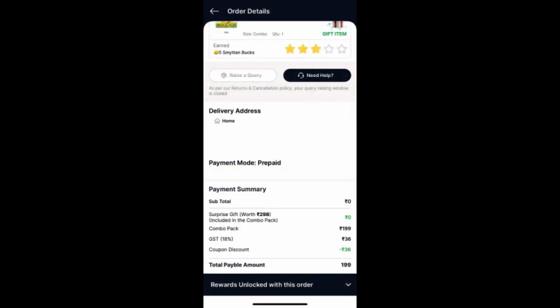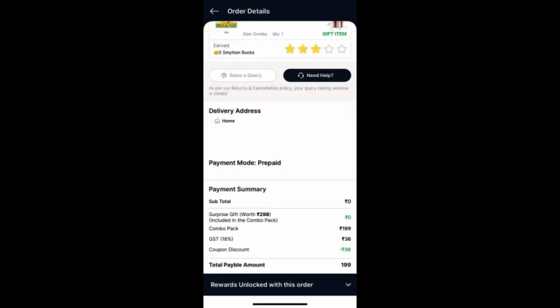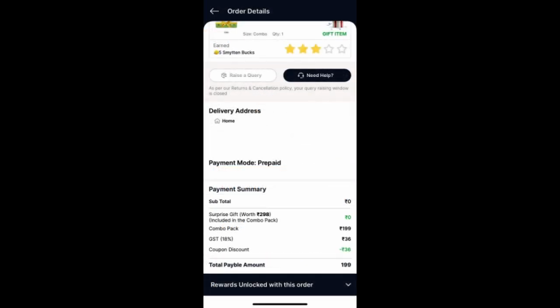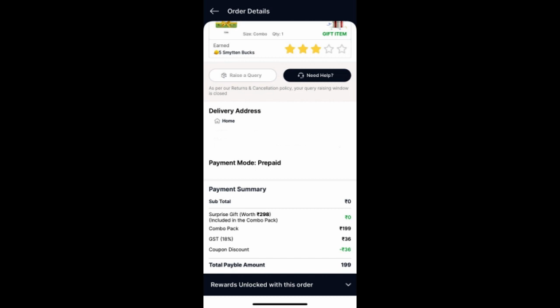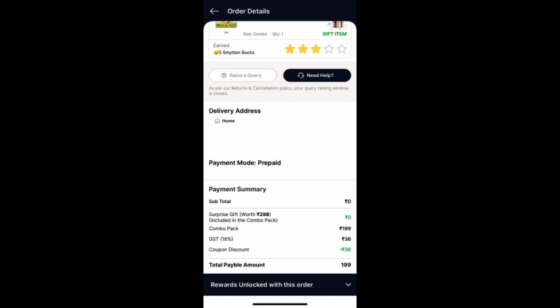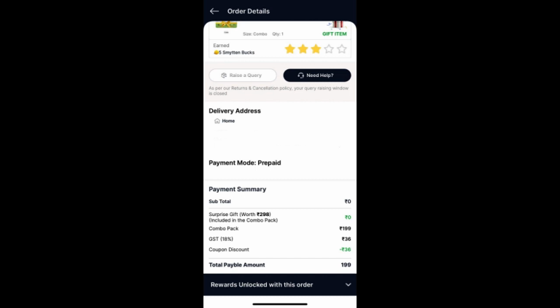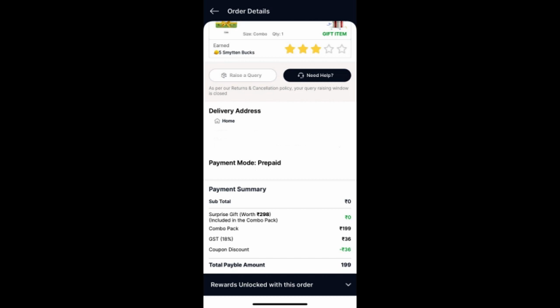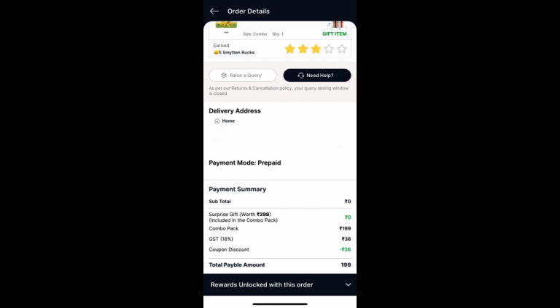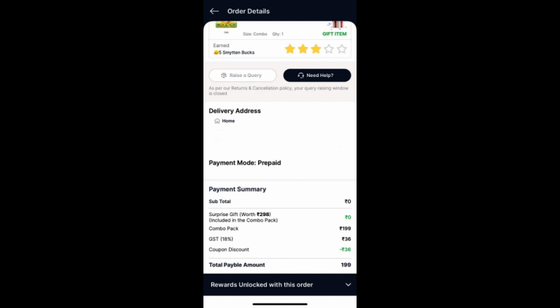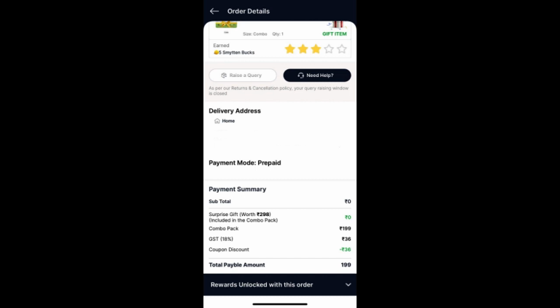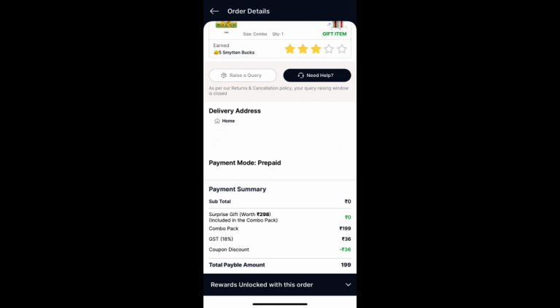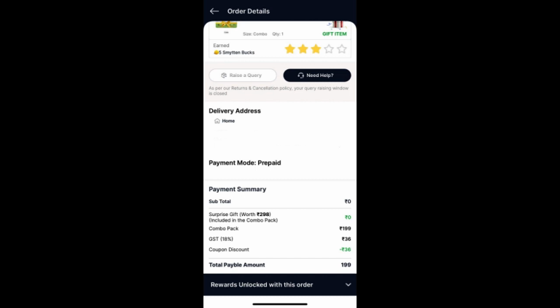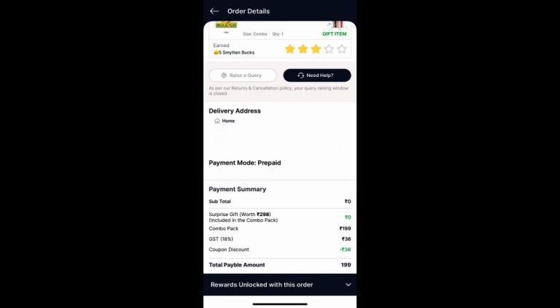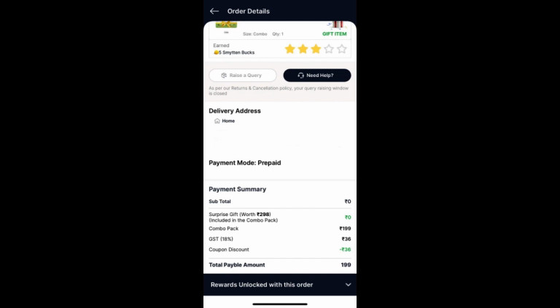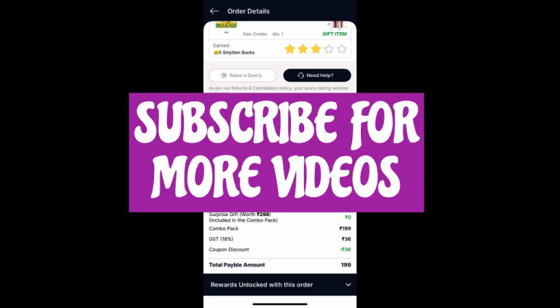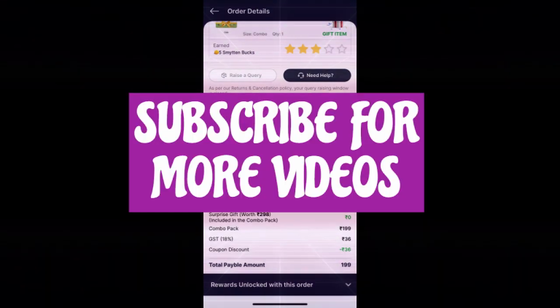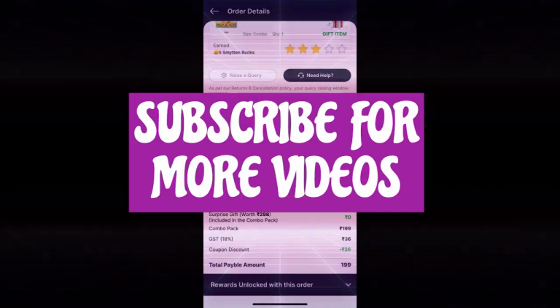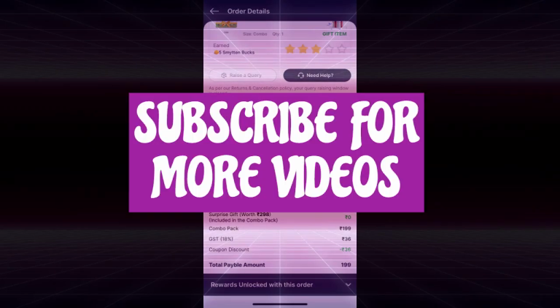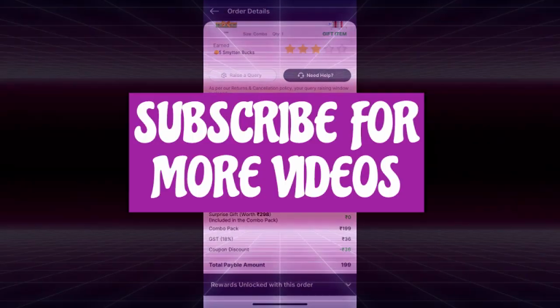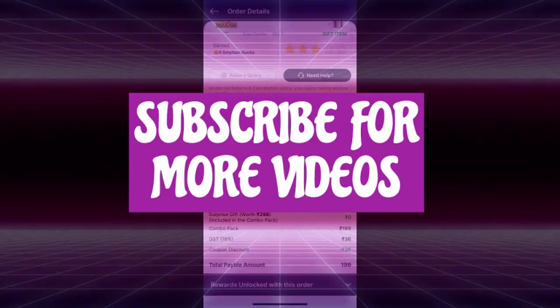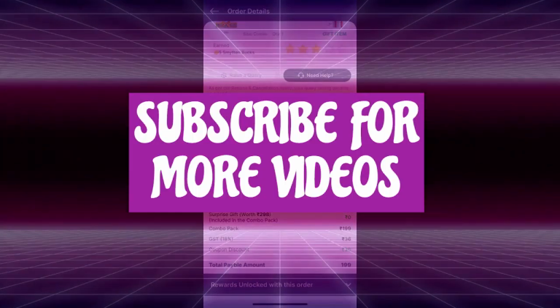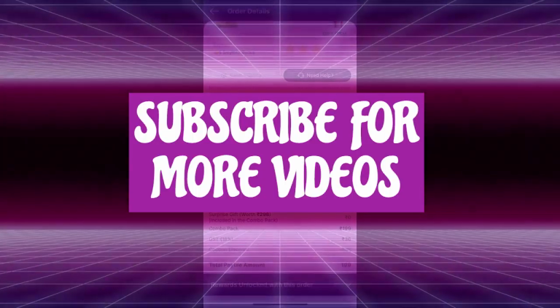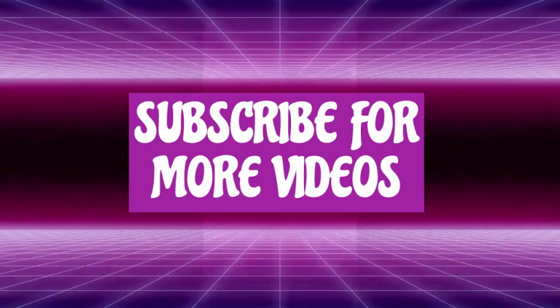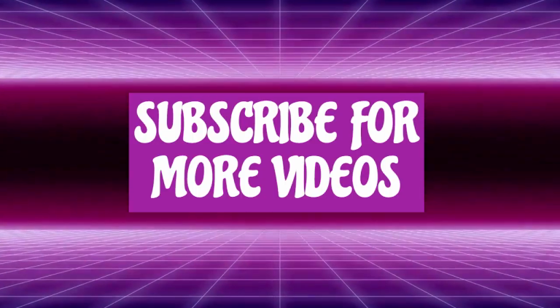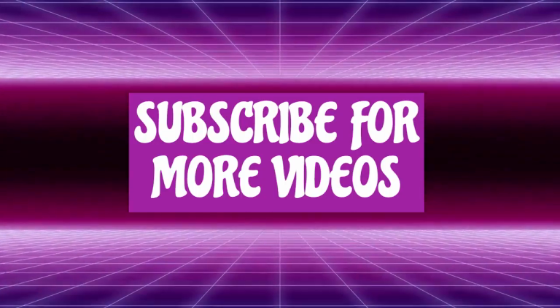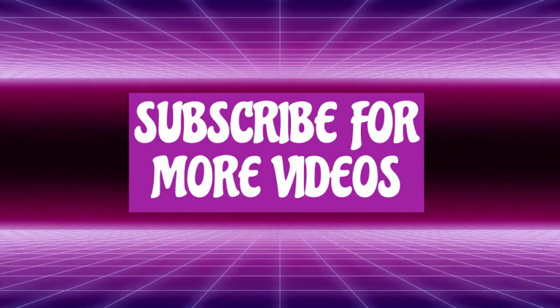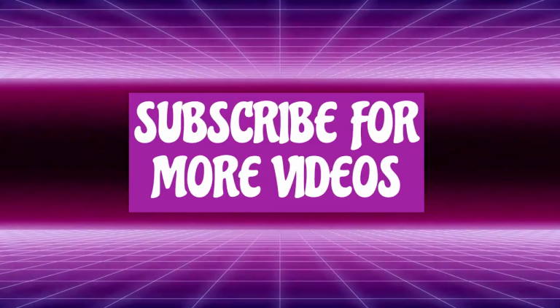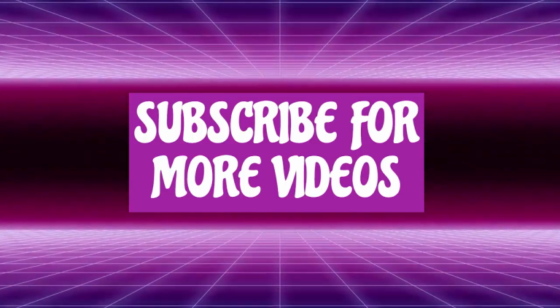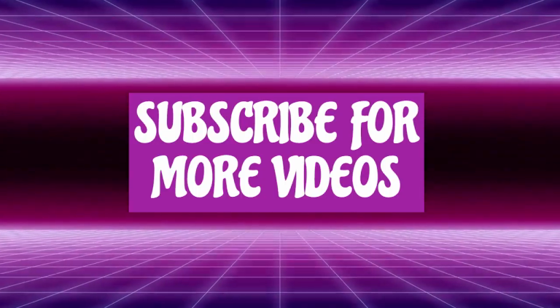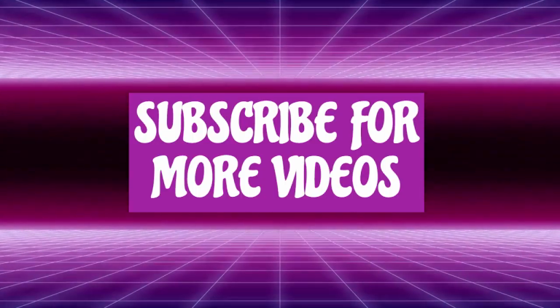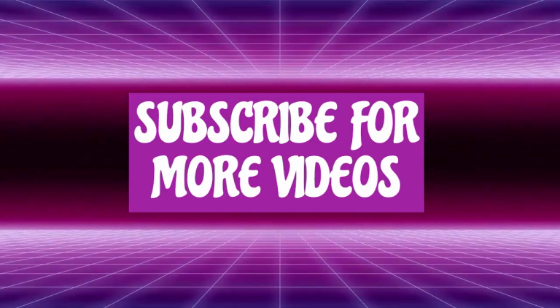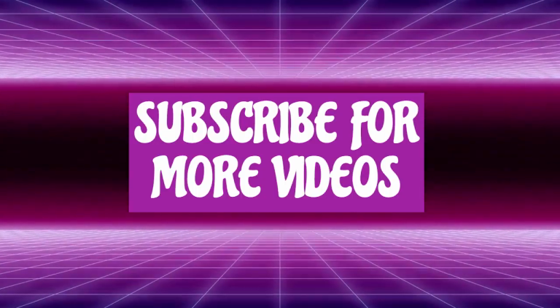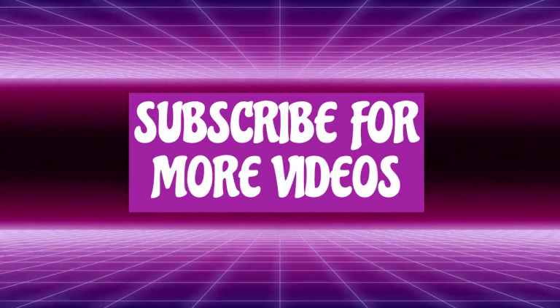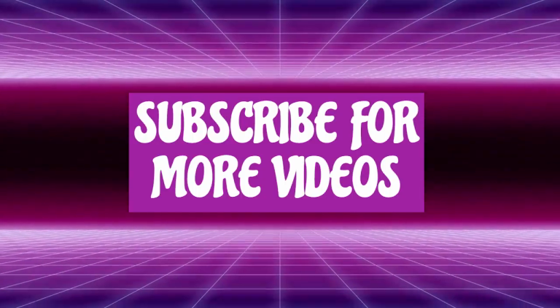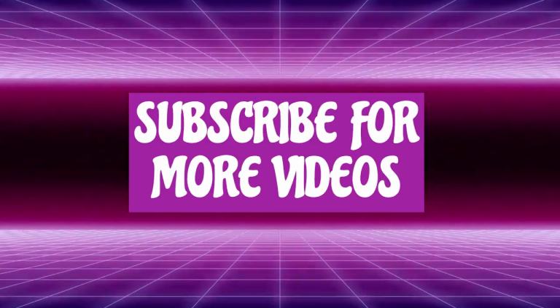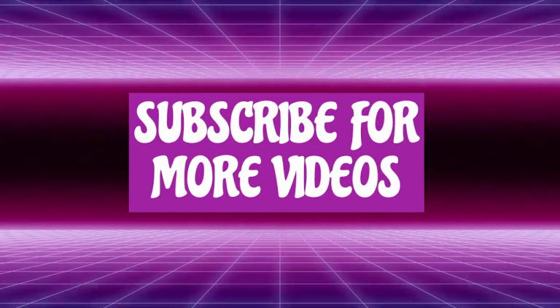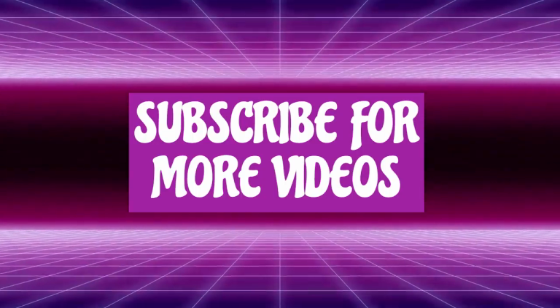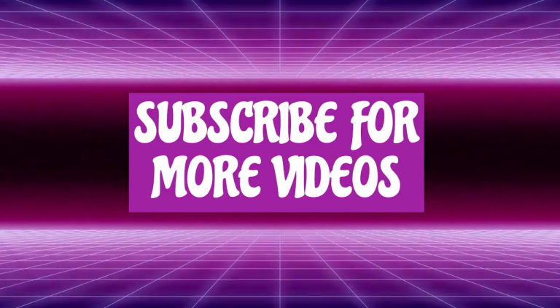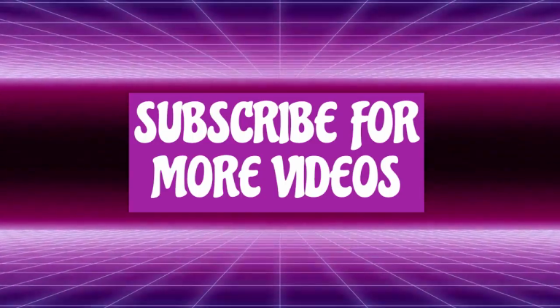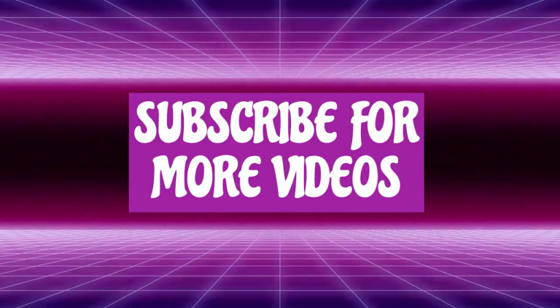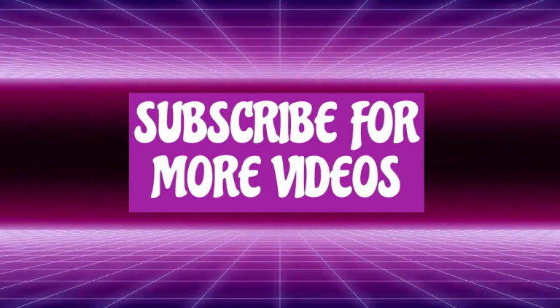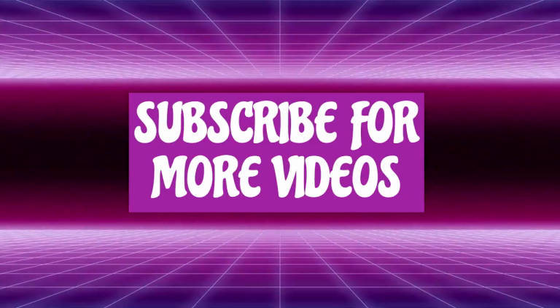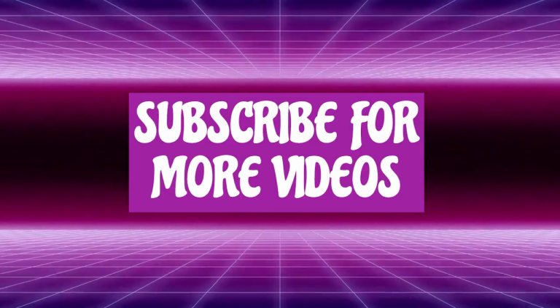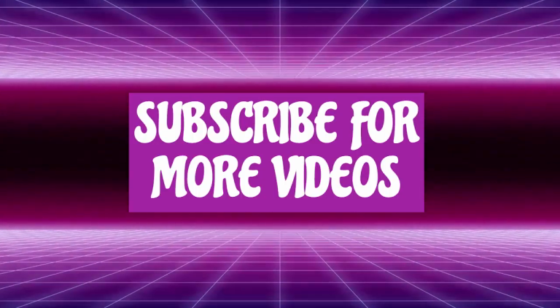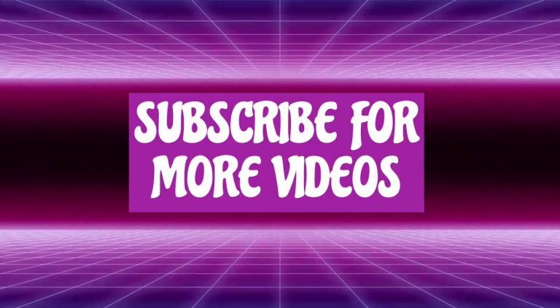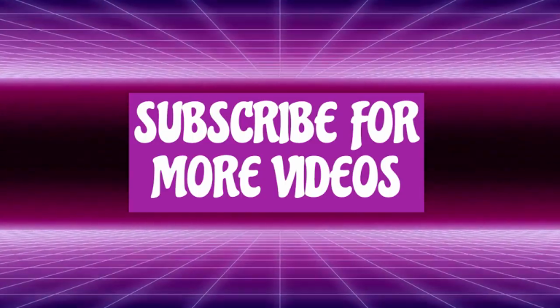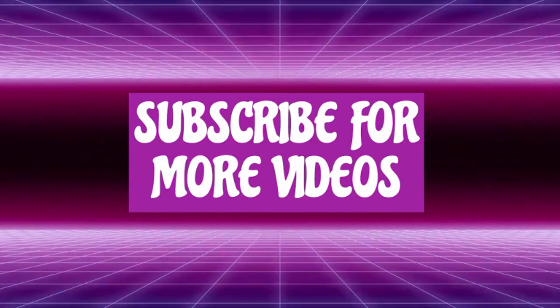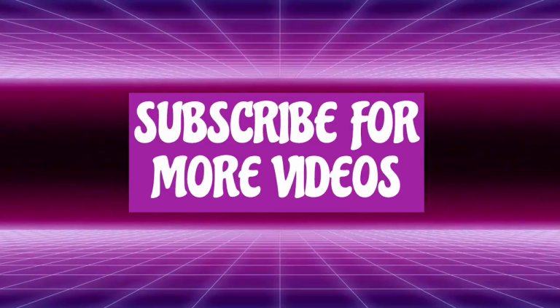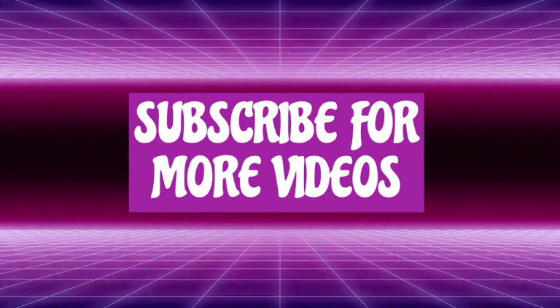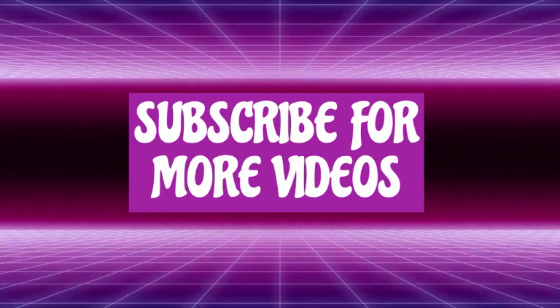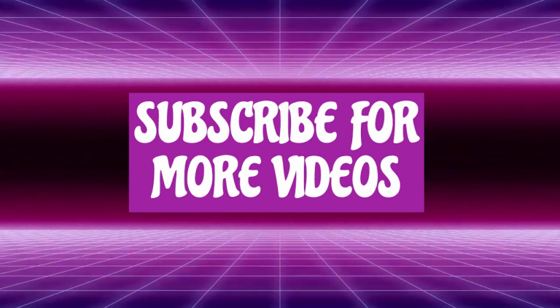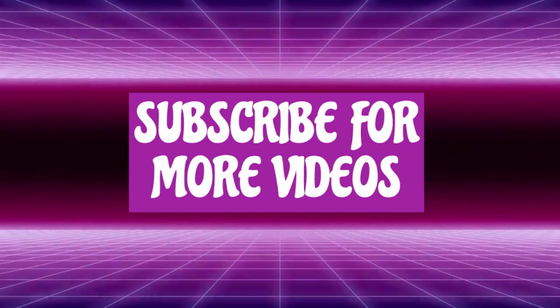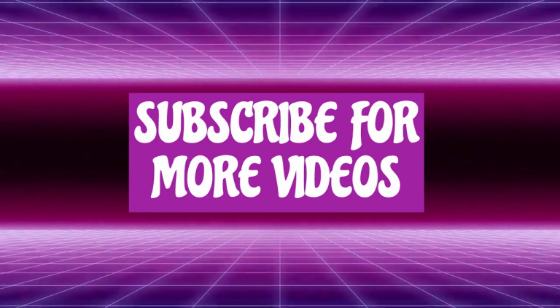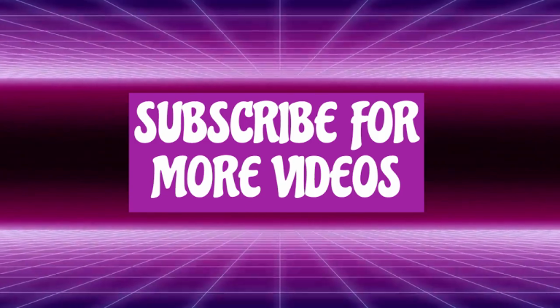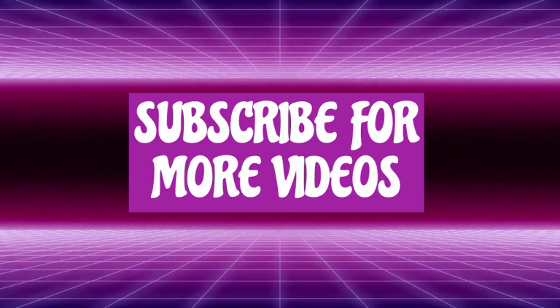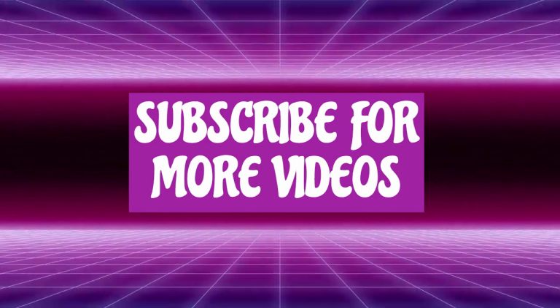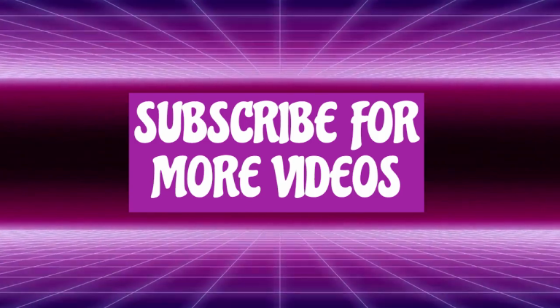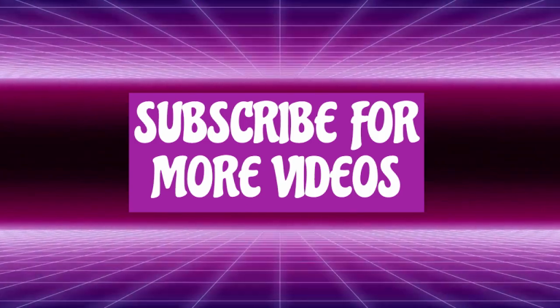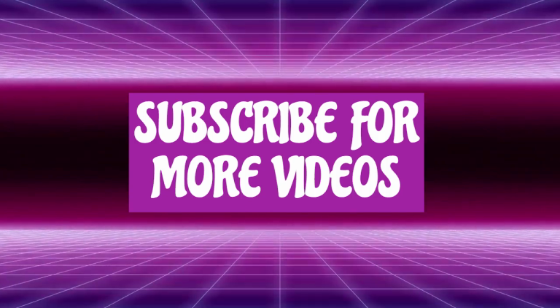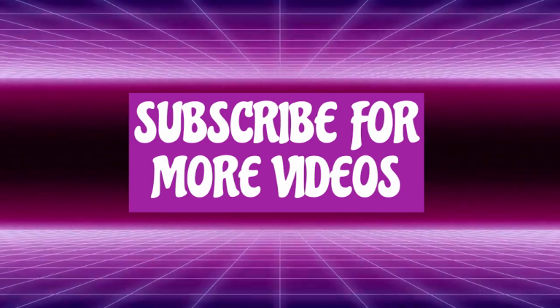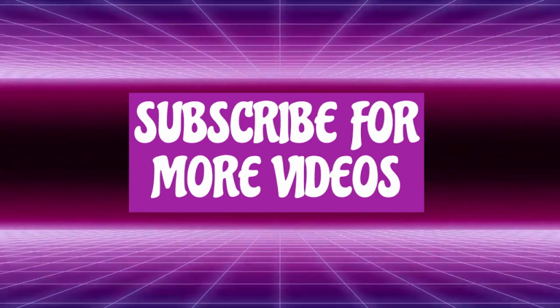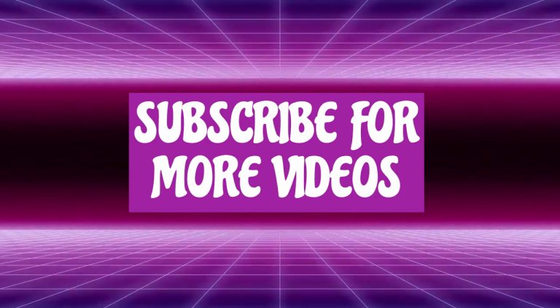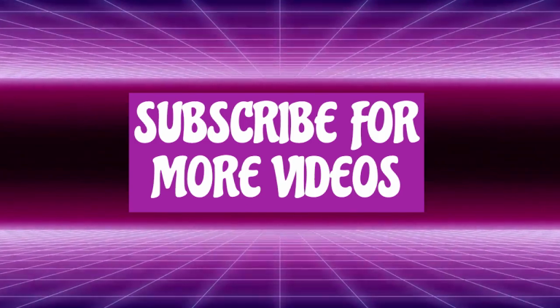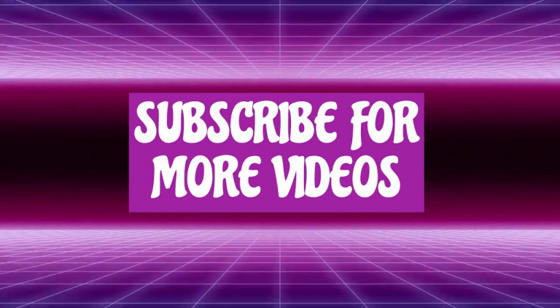Stay updated for more offers, discounts, and coupon codes. Do like, share, and subscribe for more.